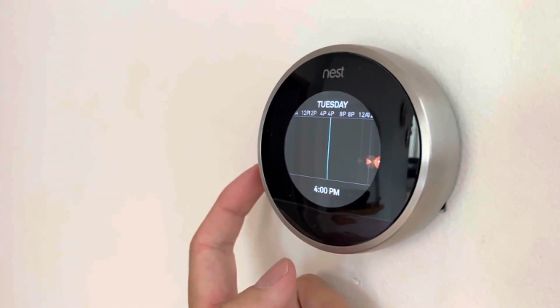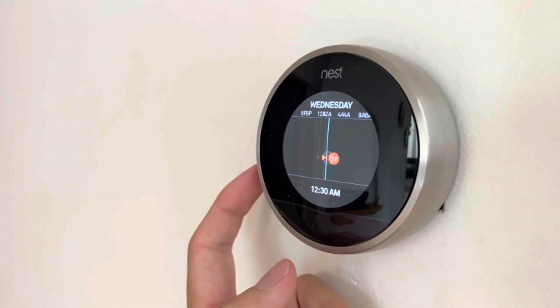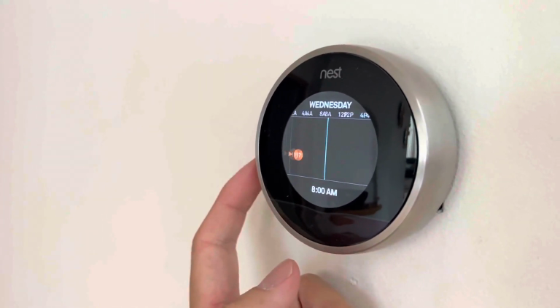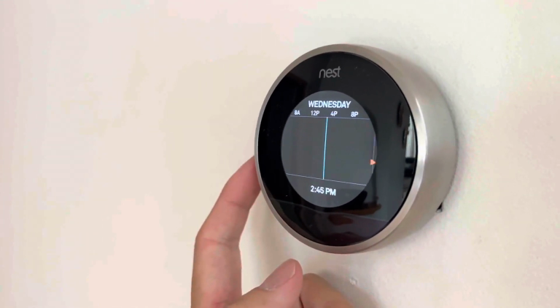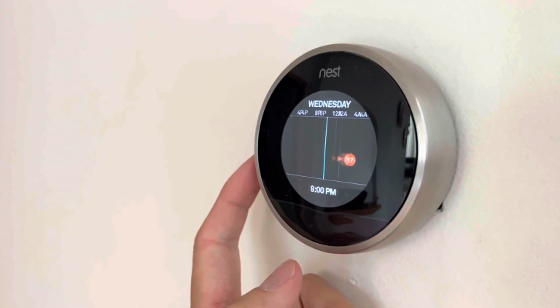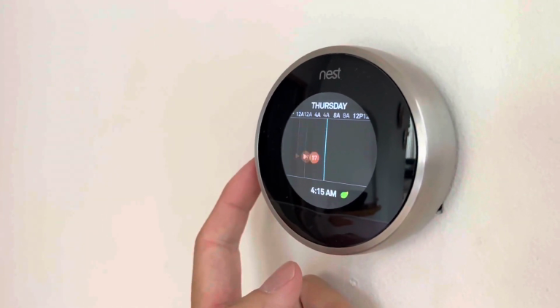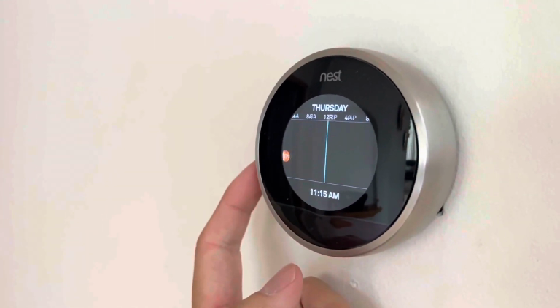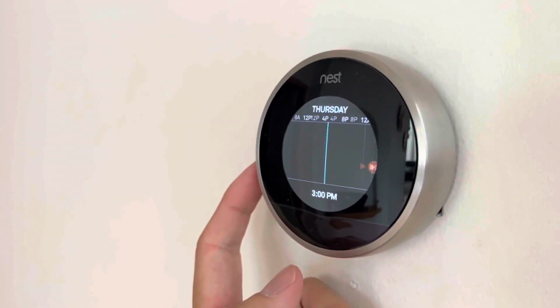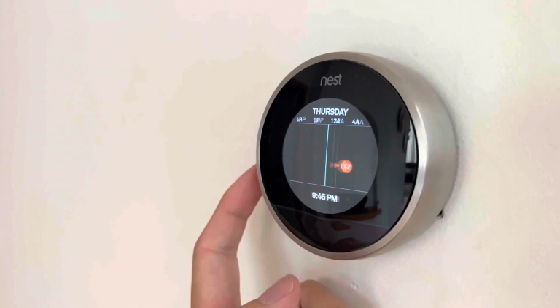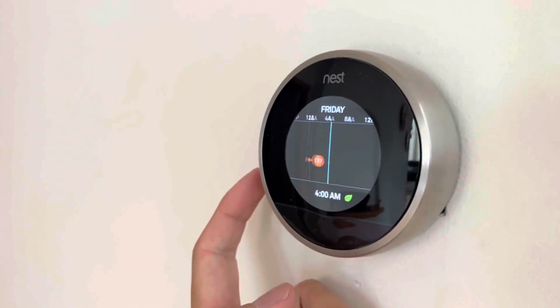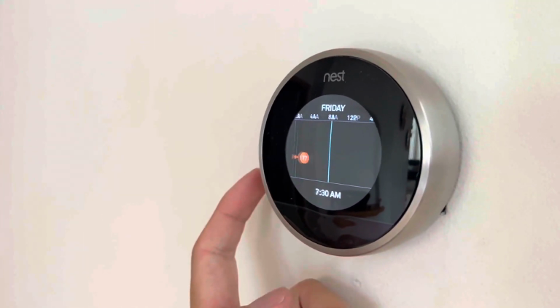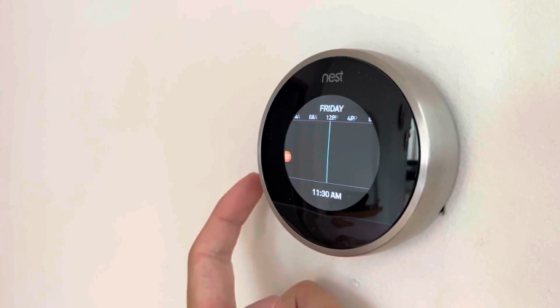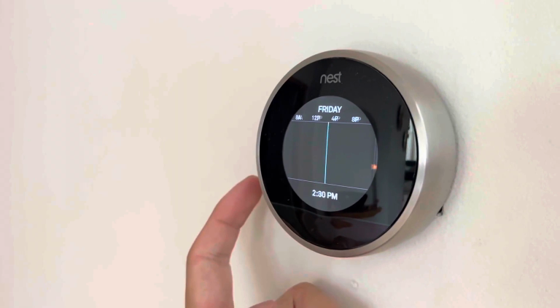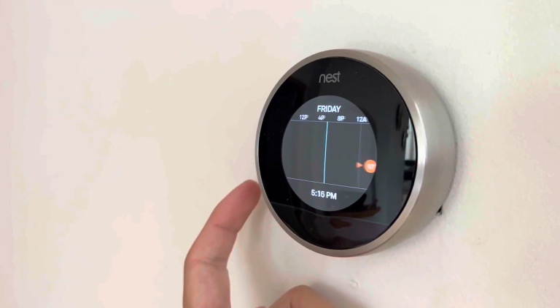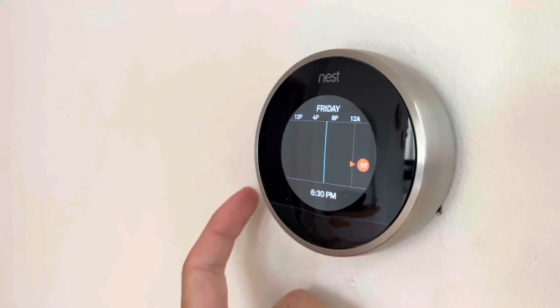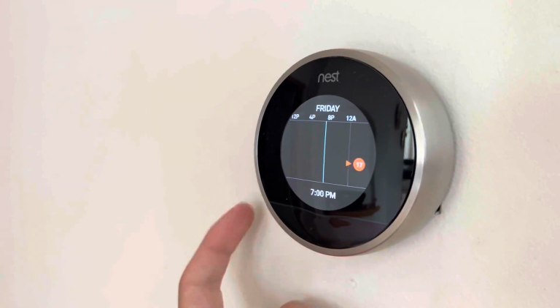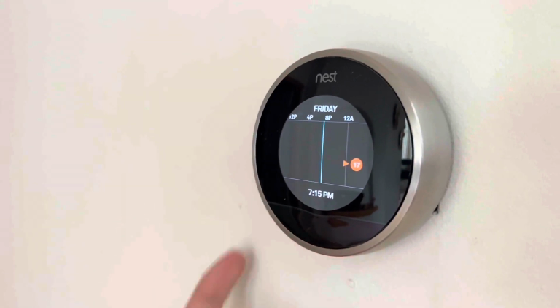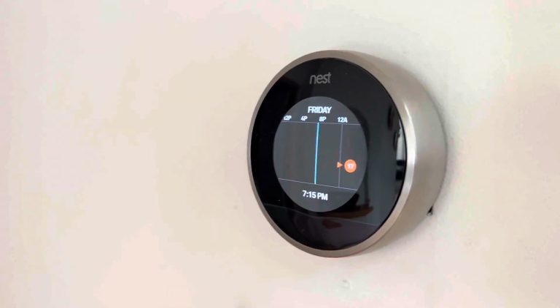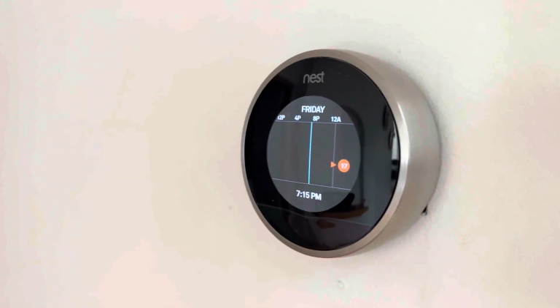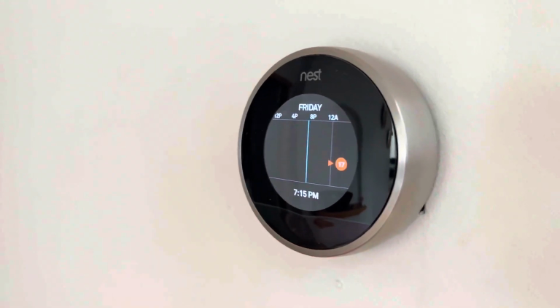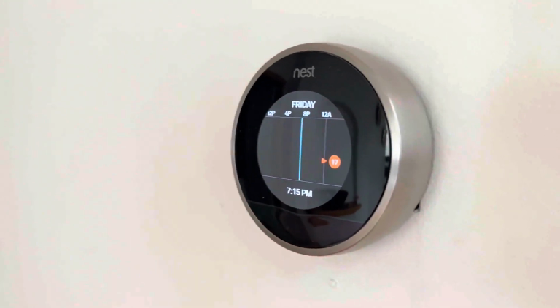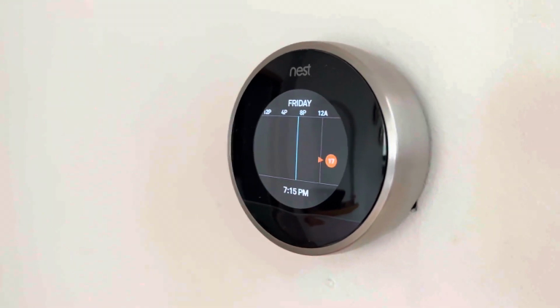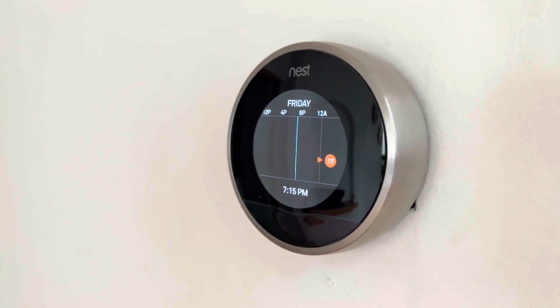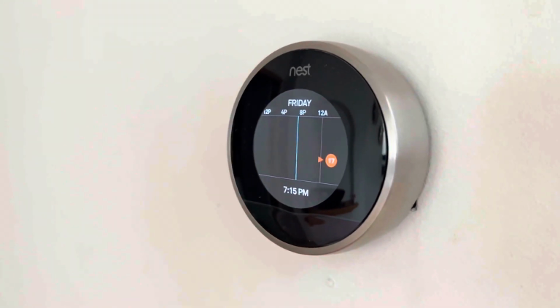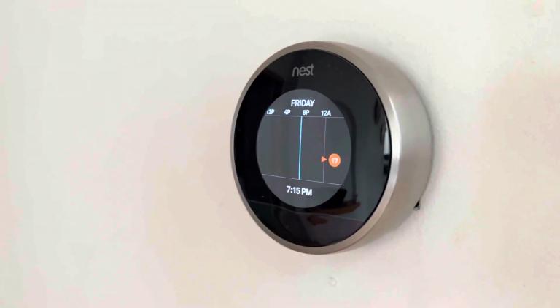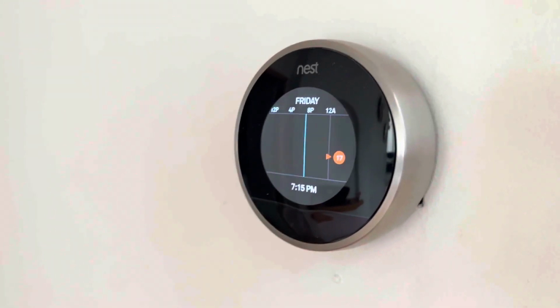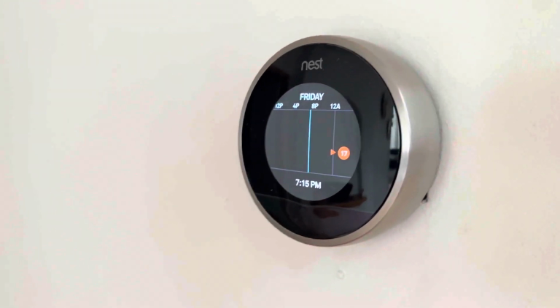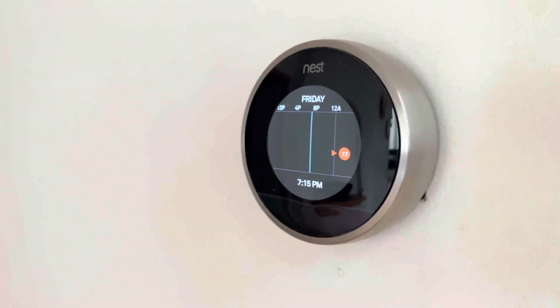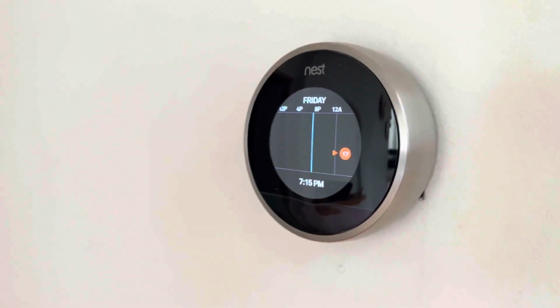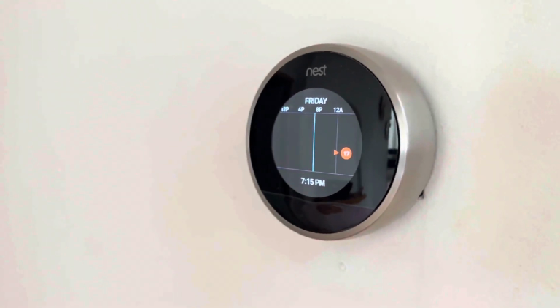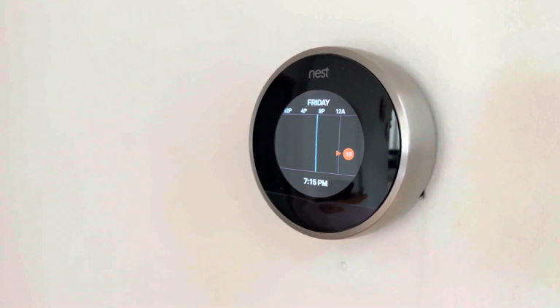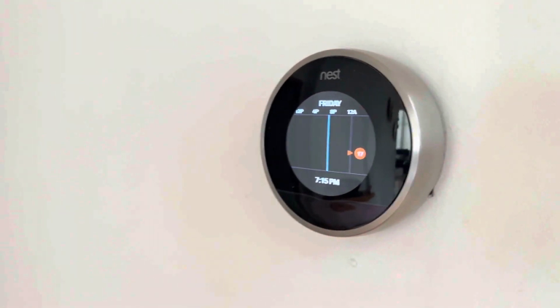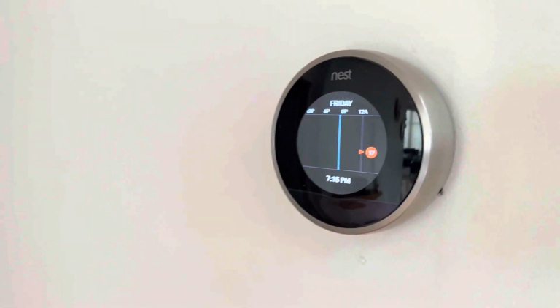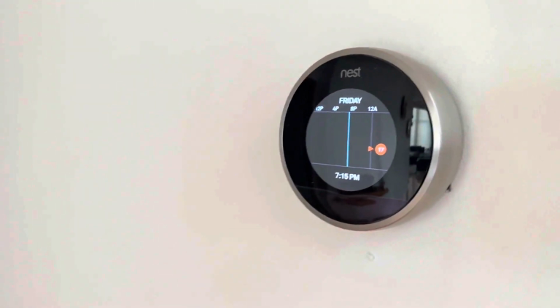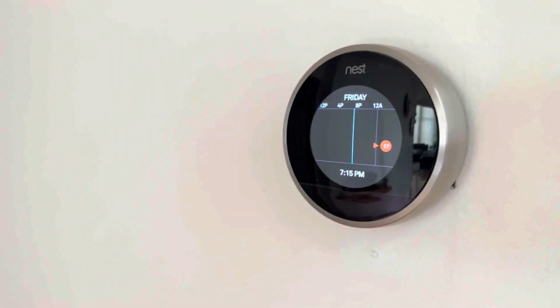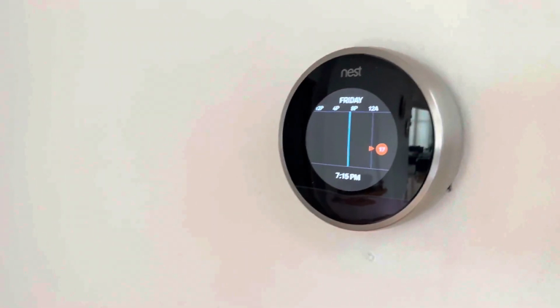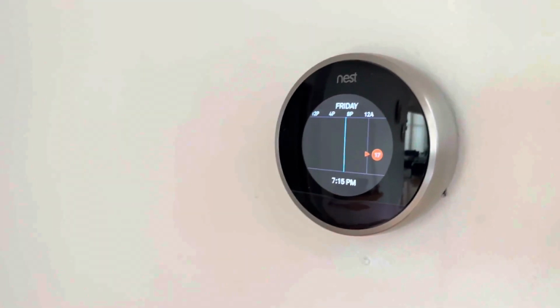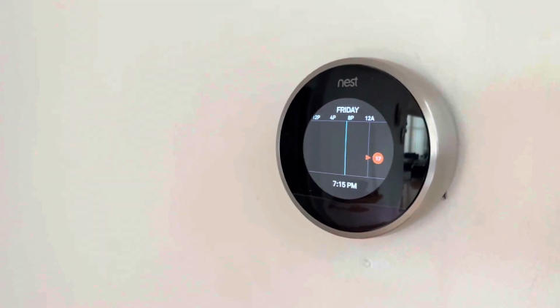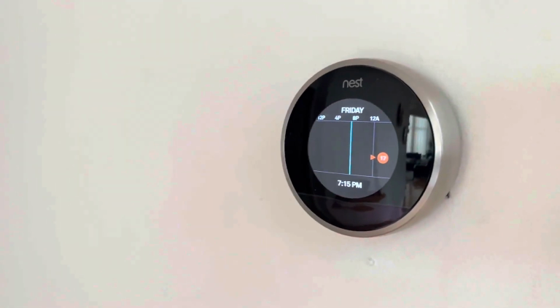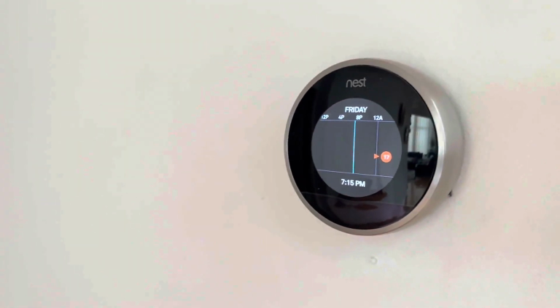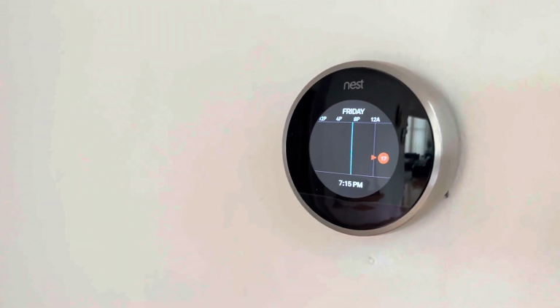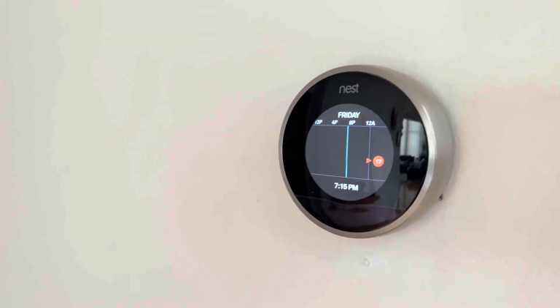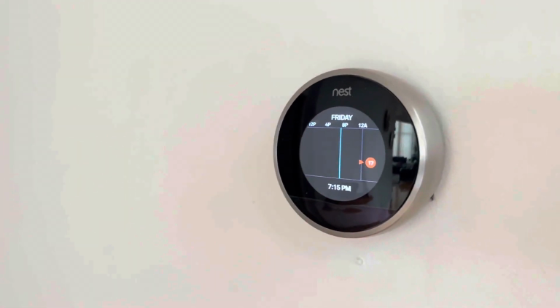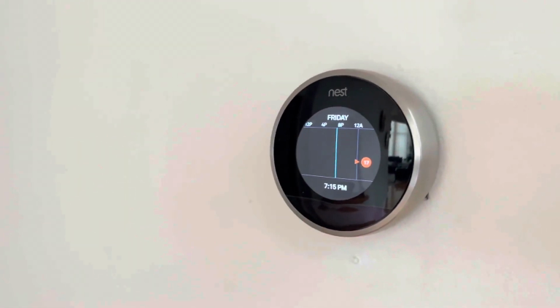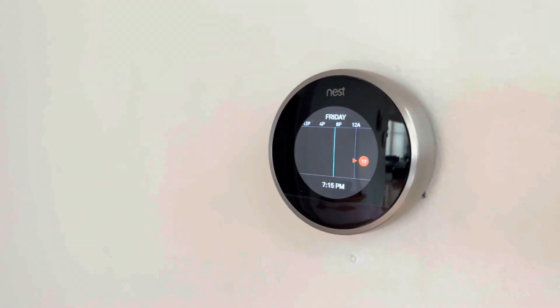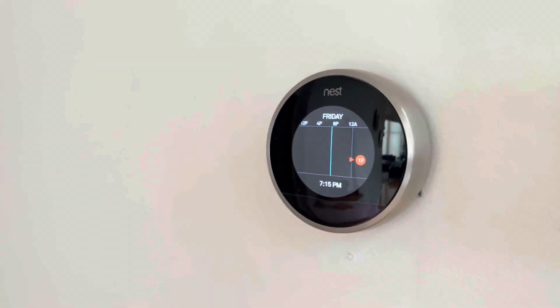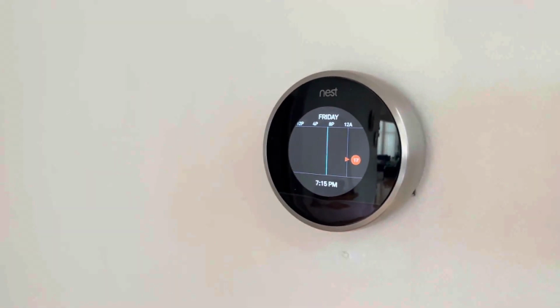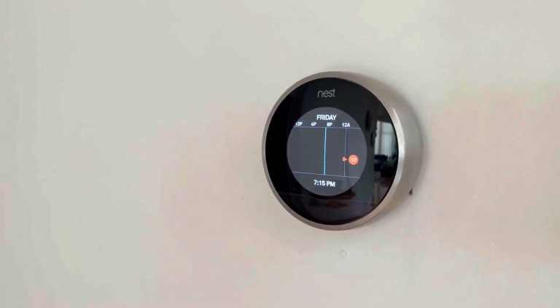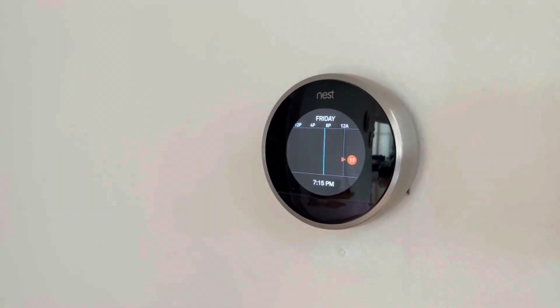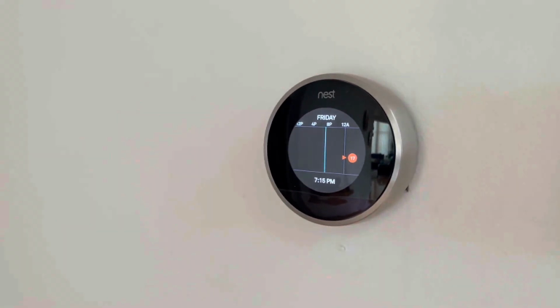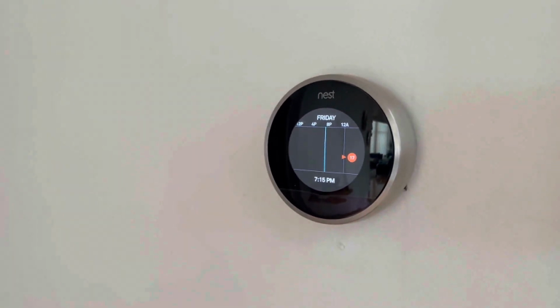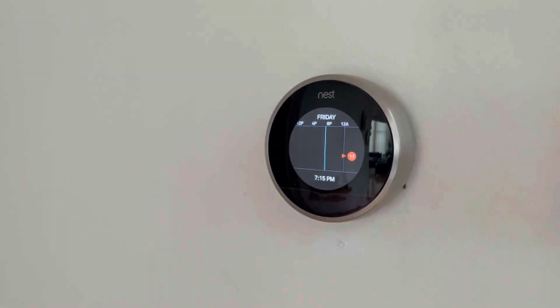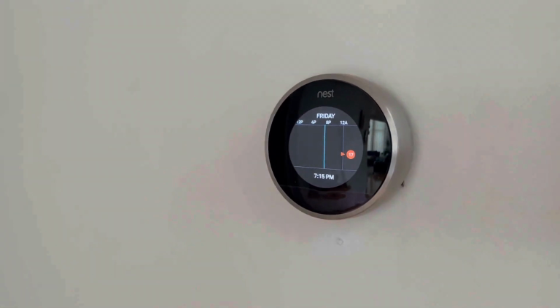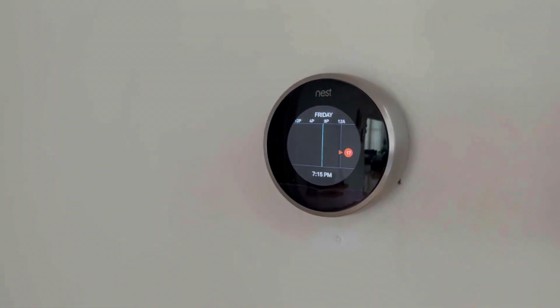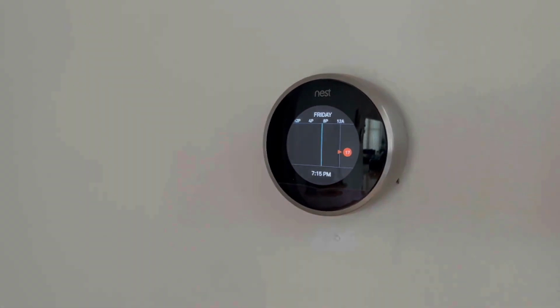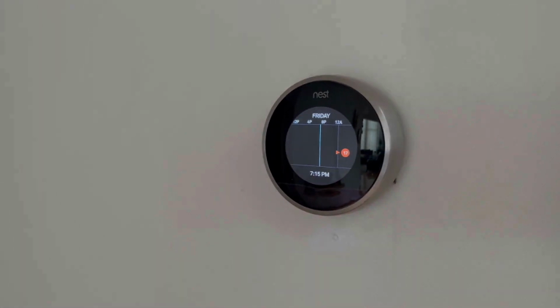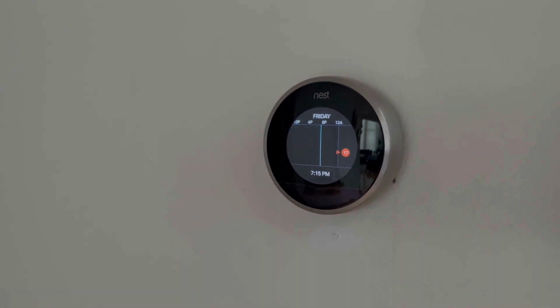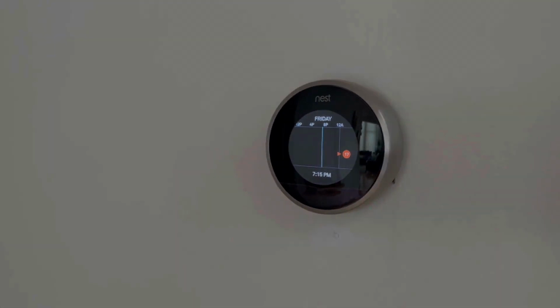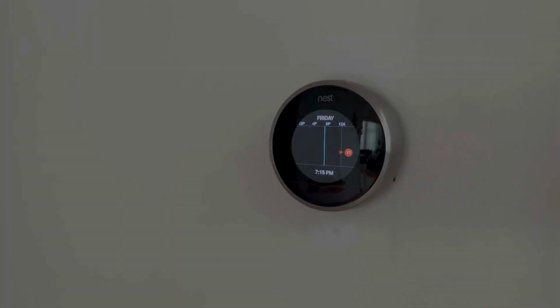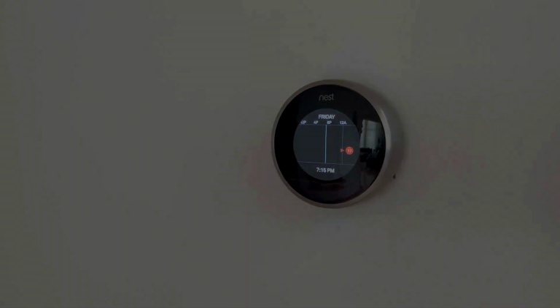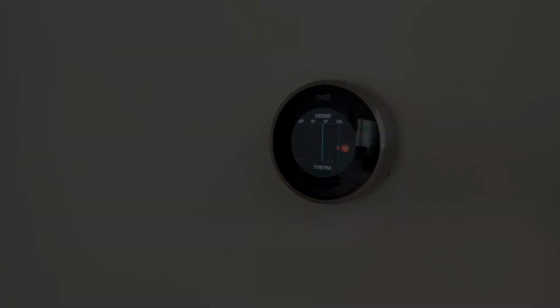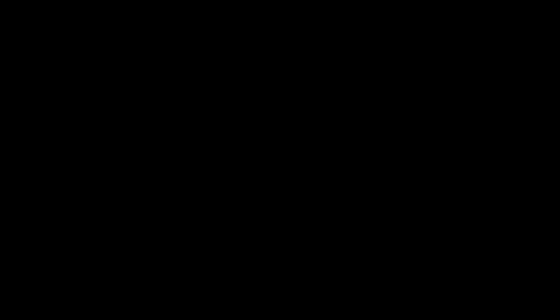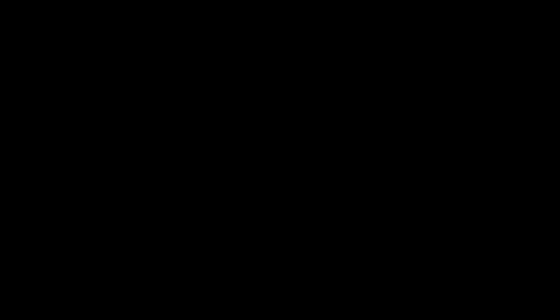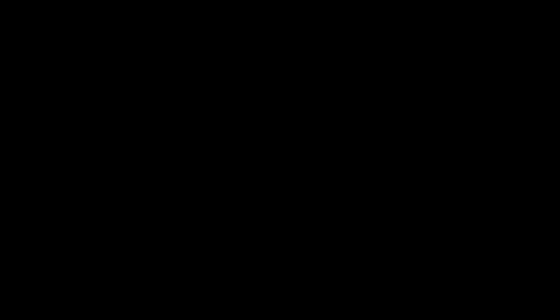Nest is fantastic, guys. Again, if you don't already have a smart thermostat, you need to get a Nest.